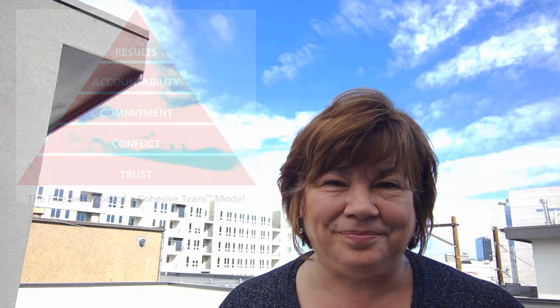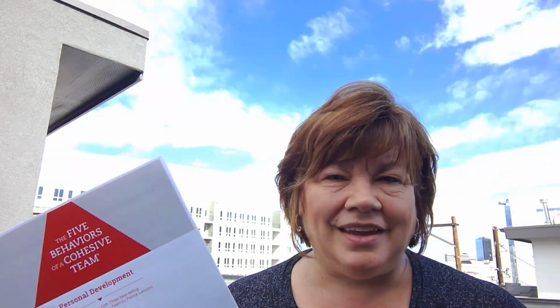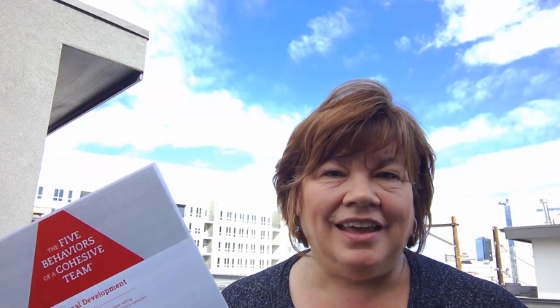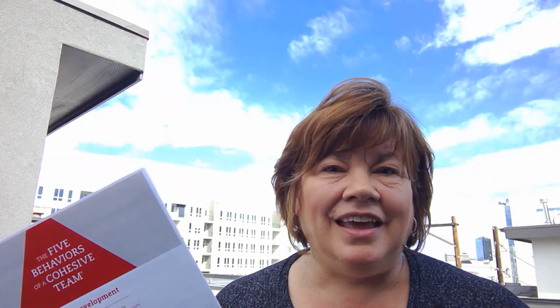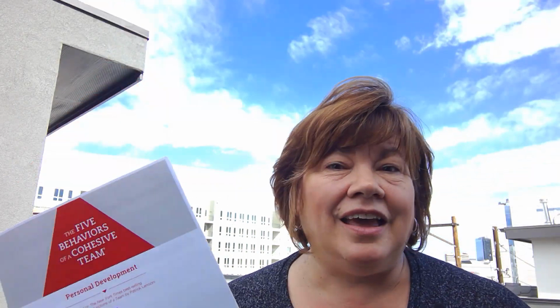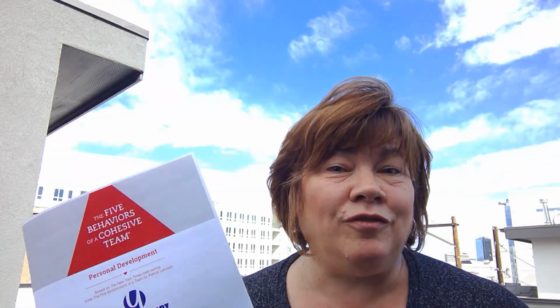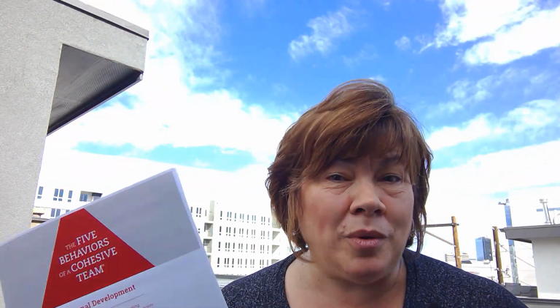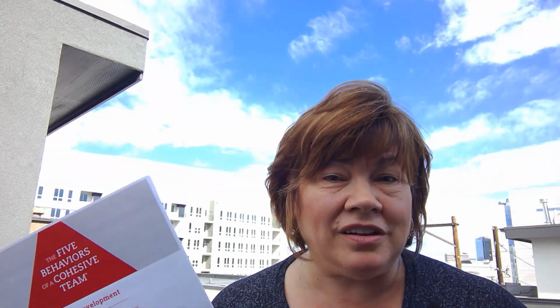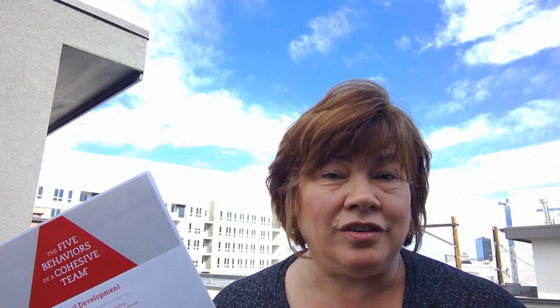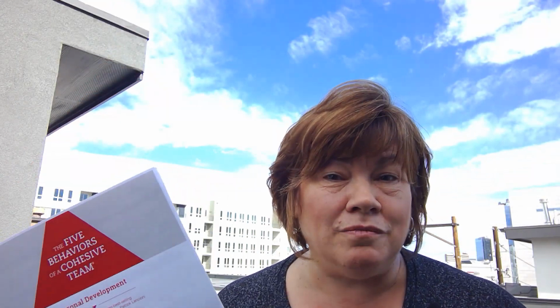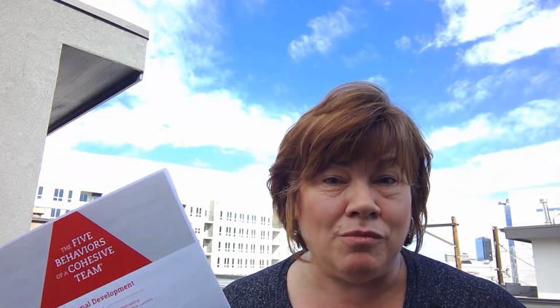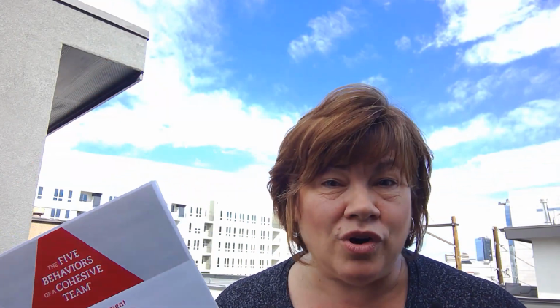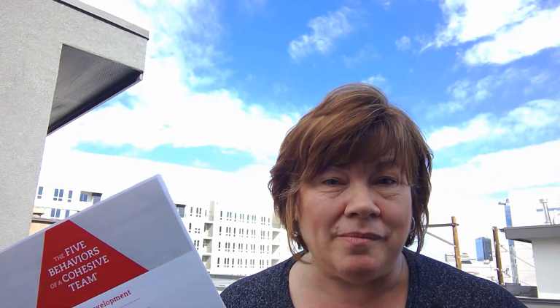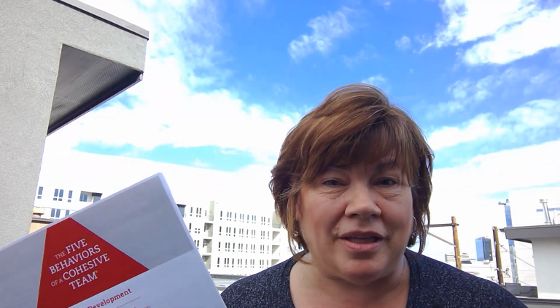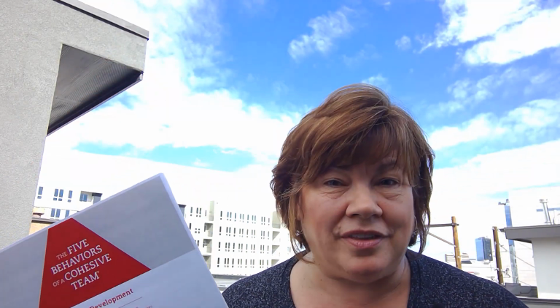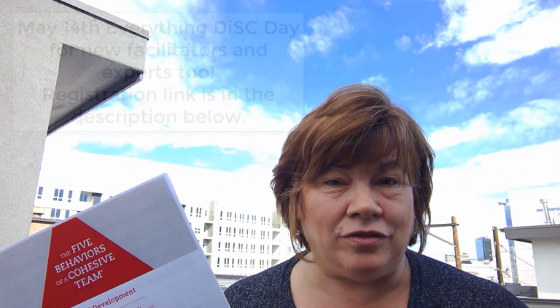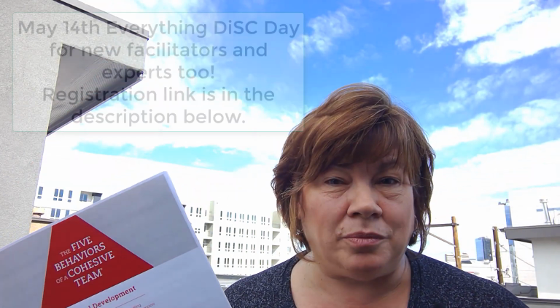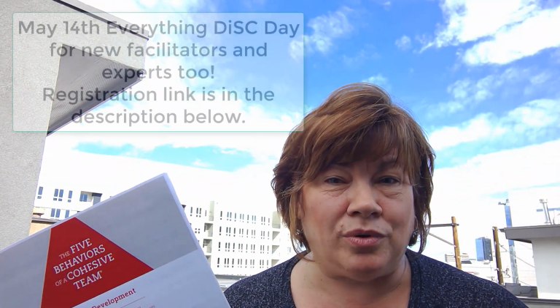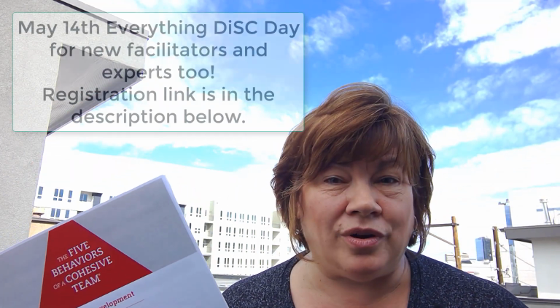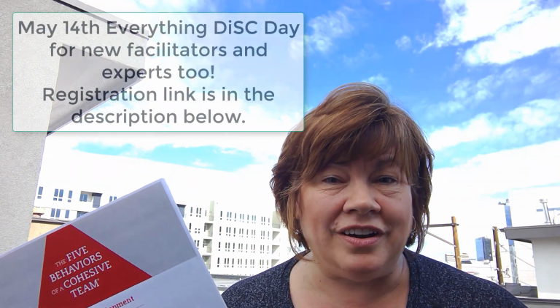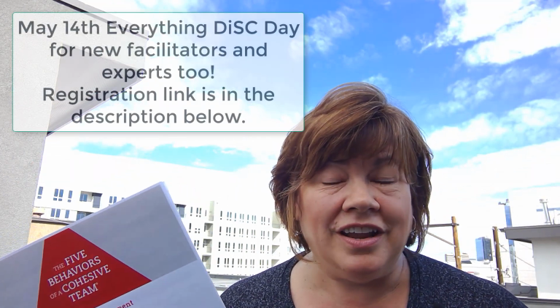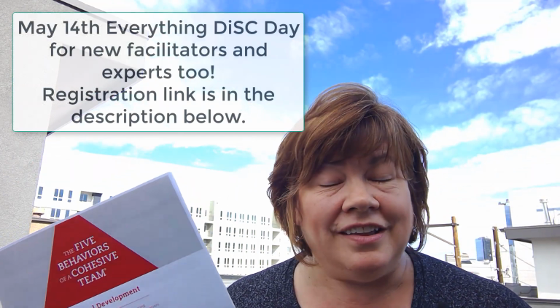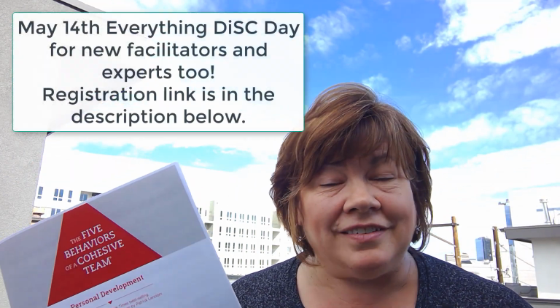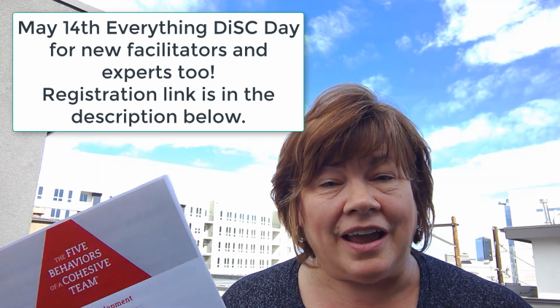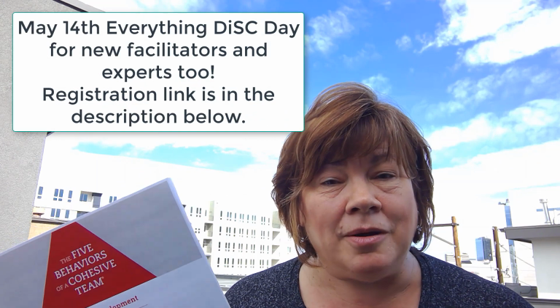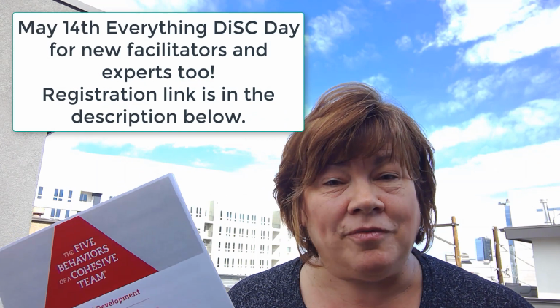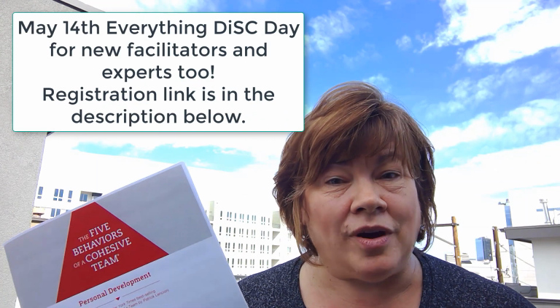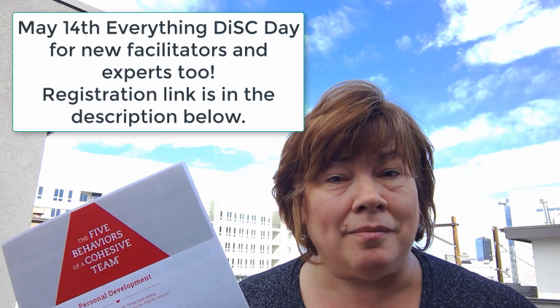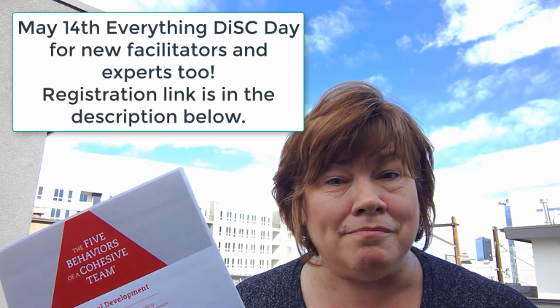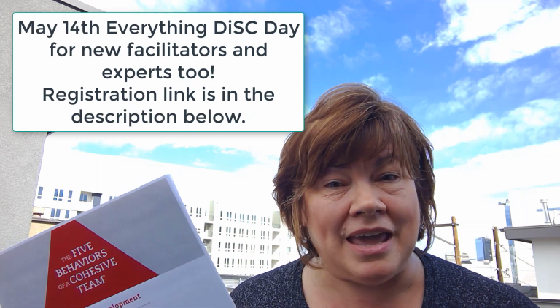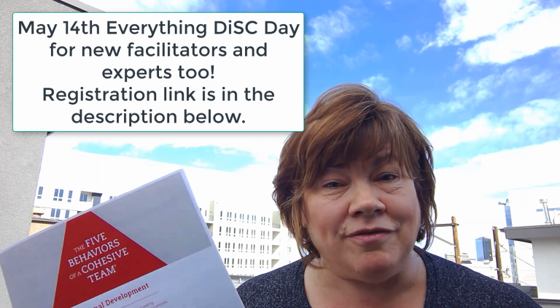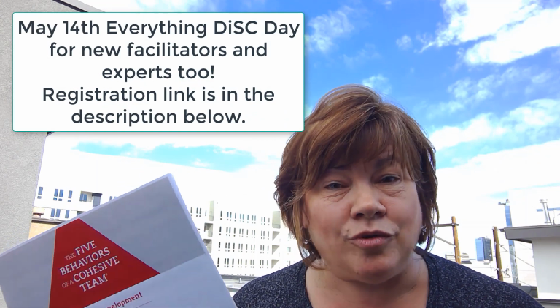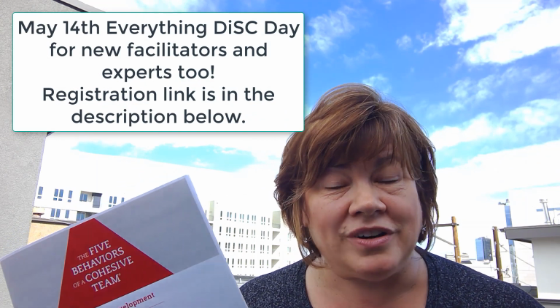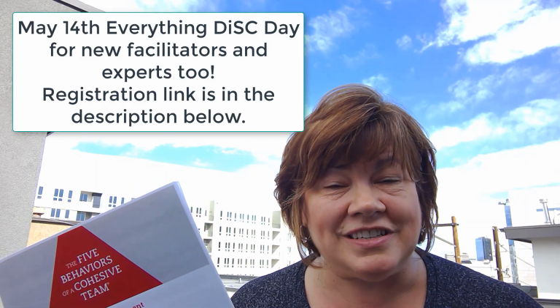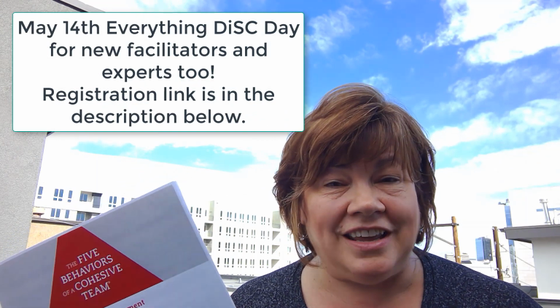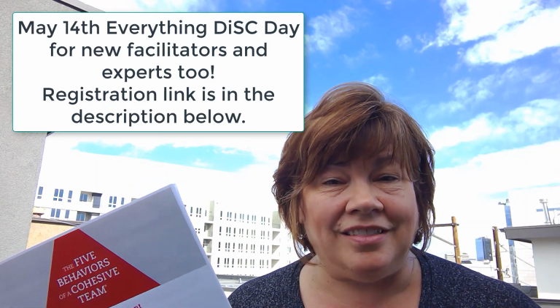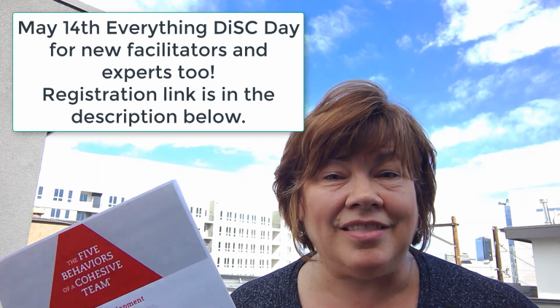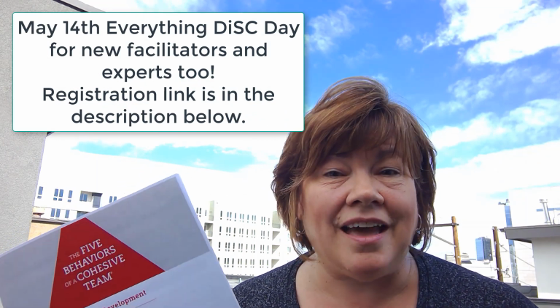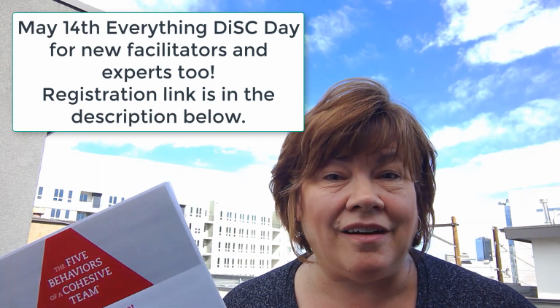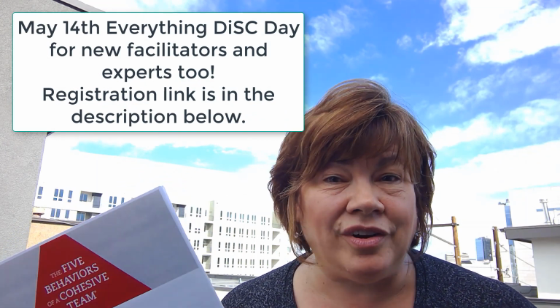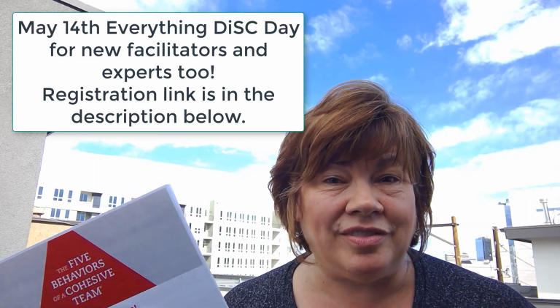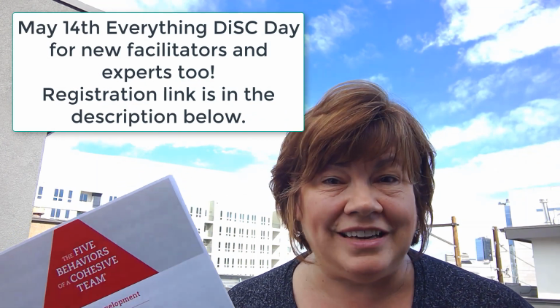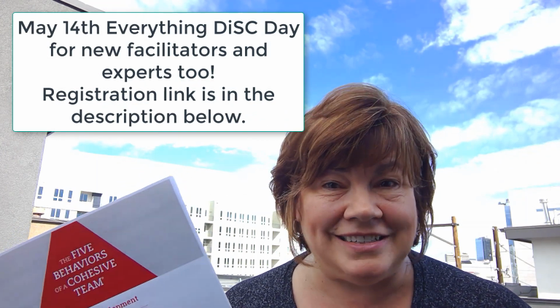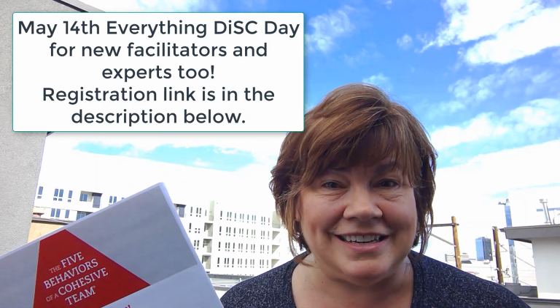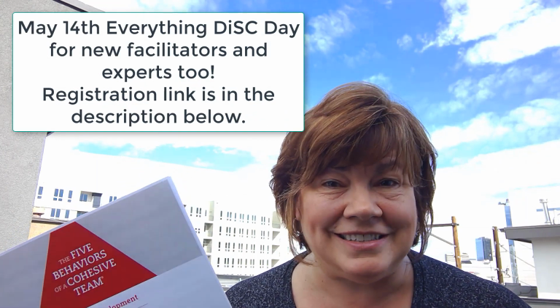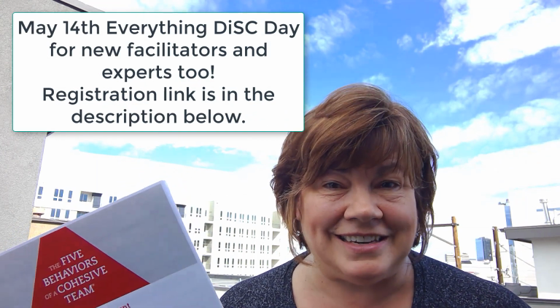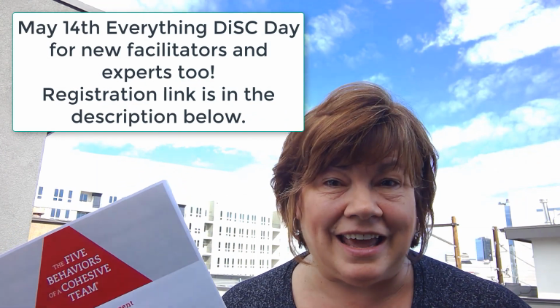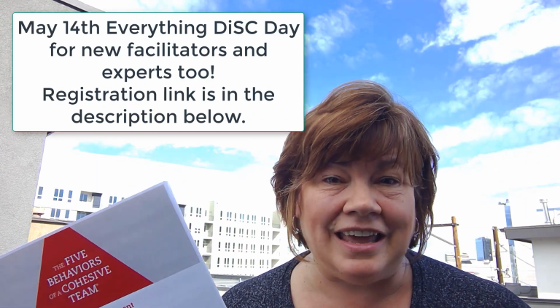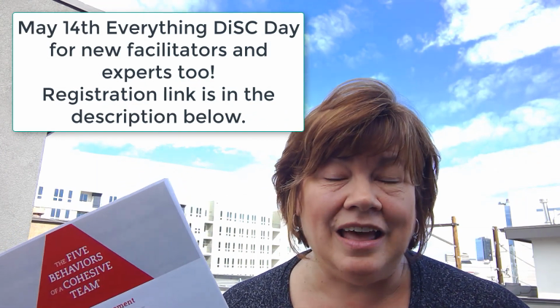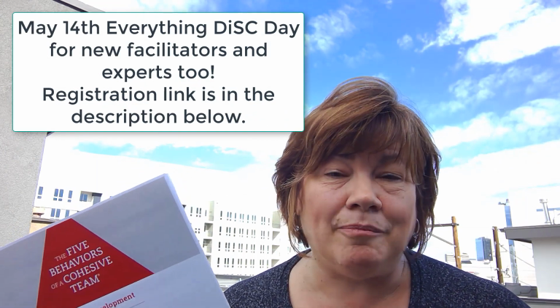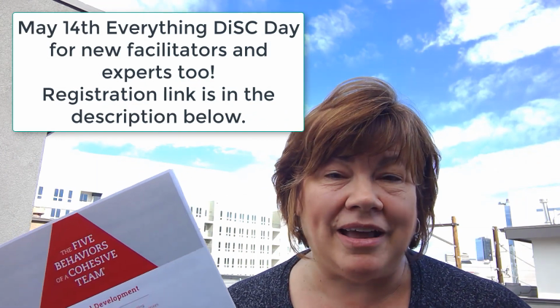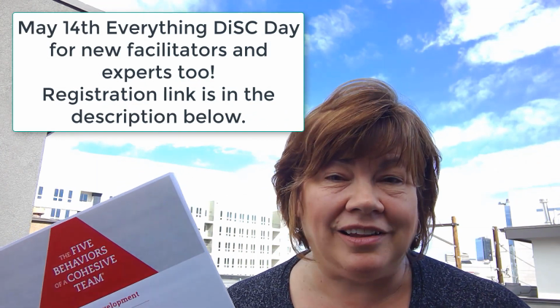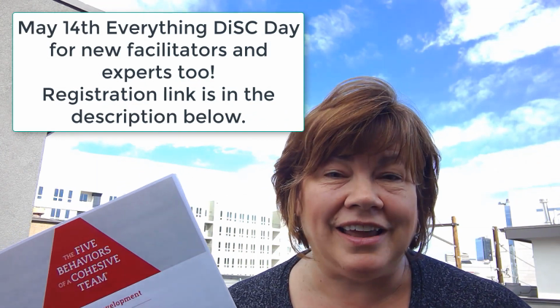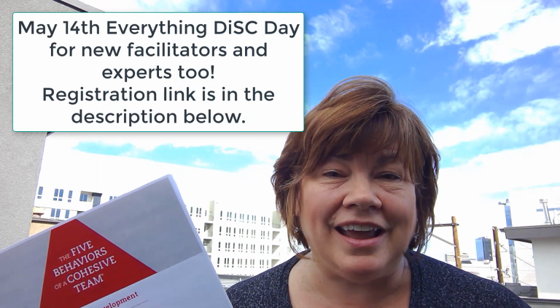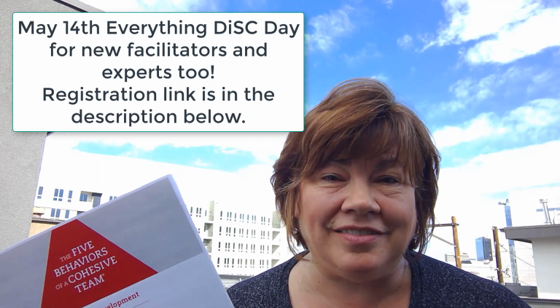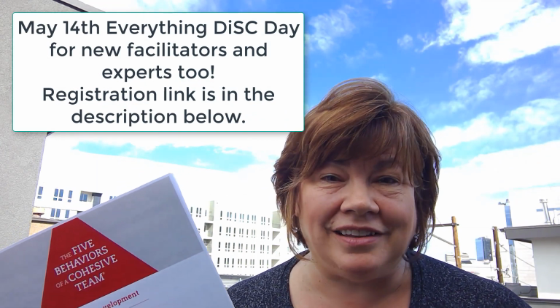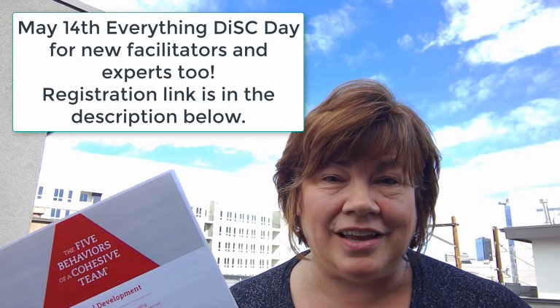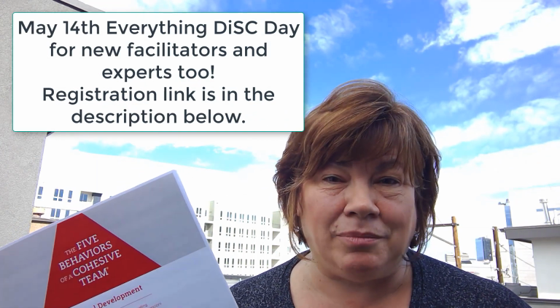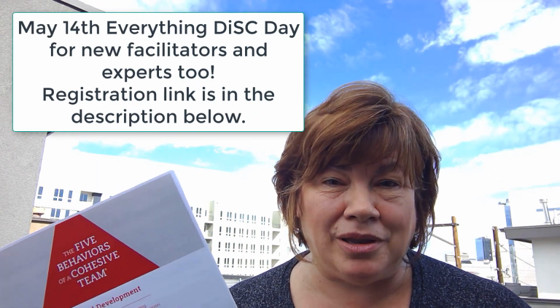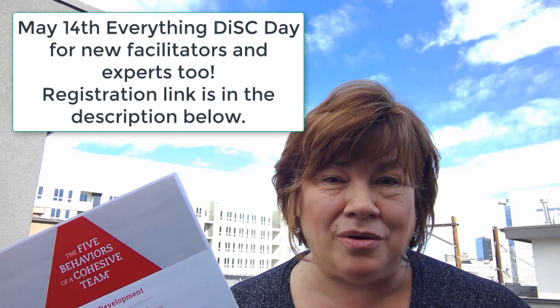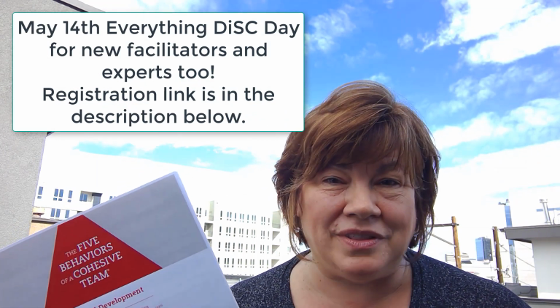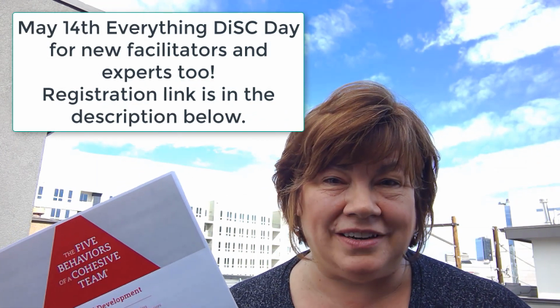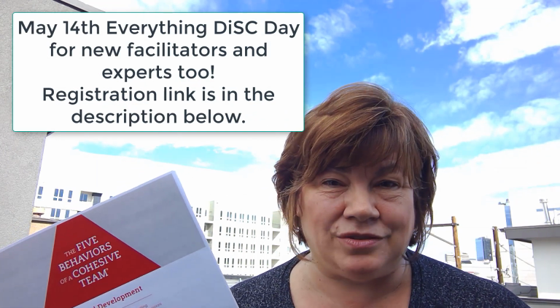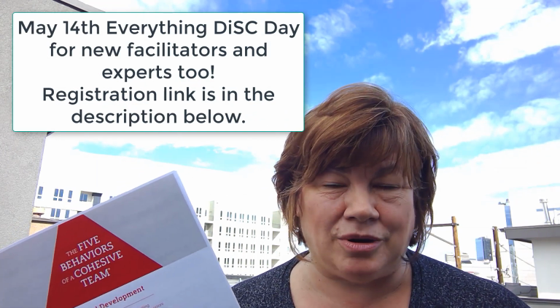If you want to learn more about this report, sign up for our May 14th Everything DiSC Day by clicking on the link below in the description.